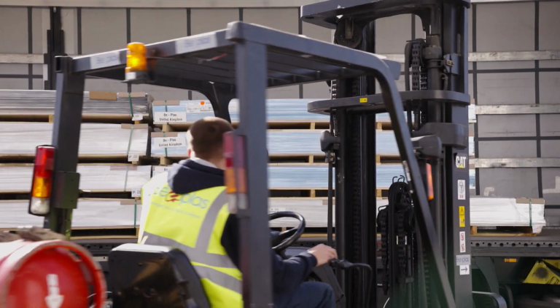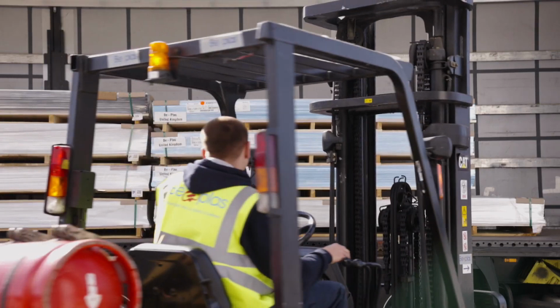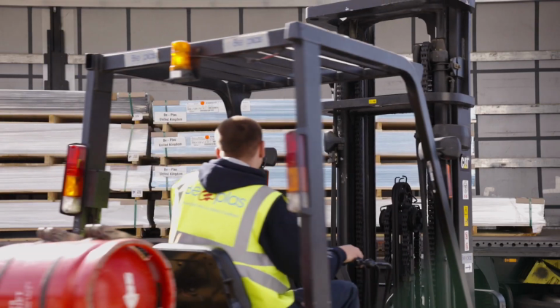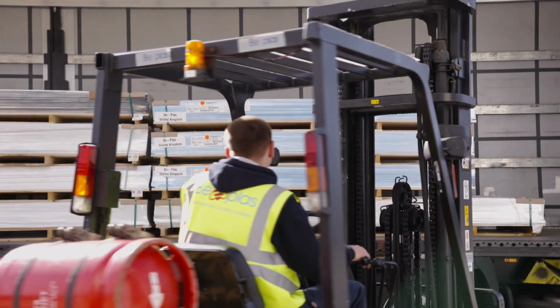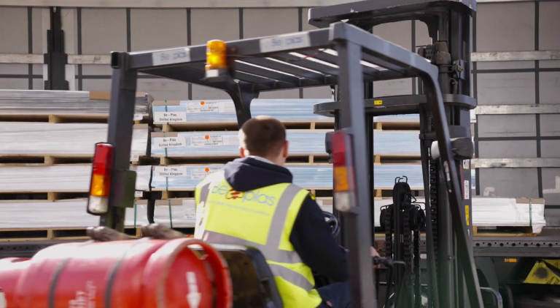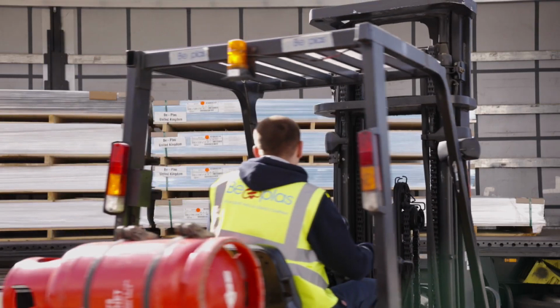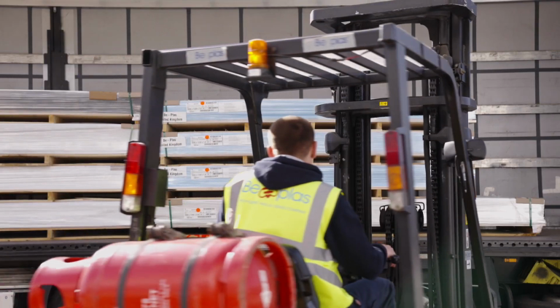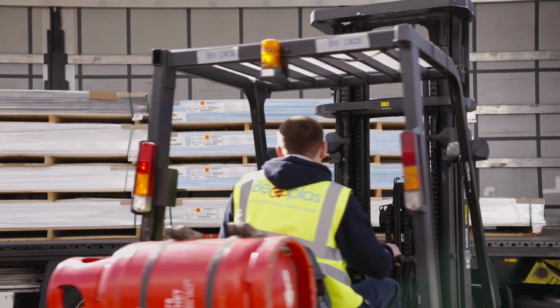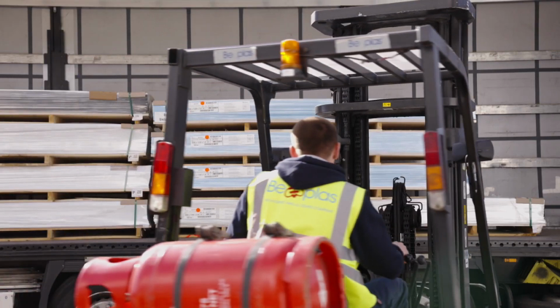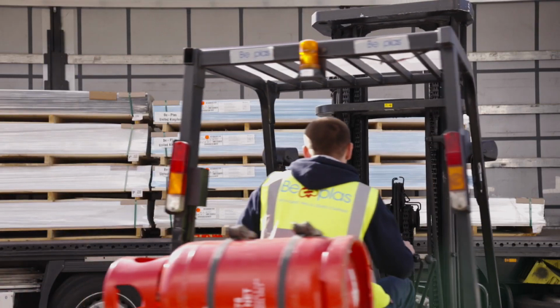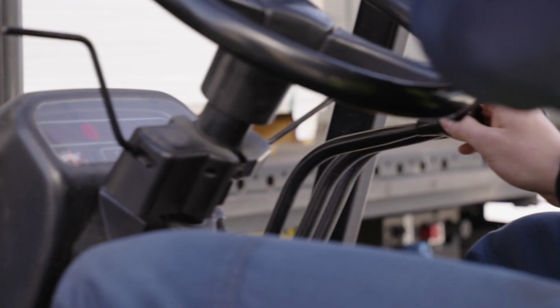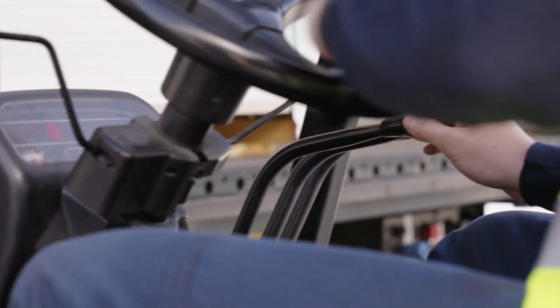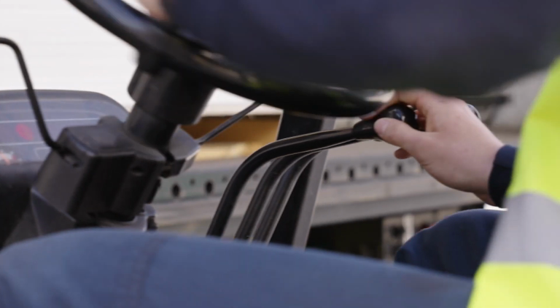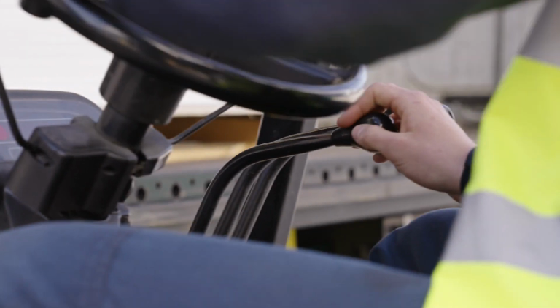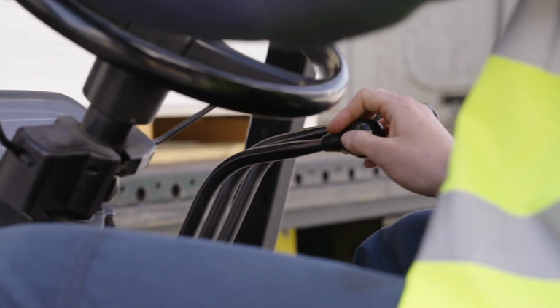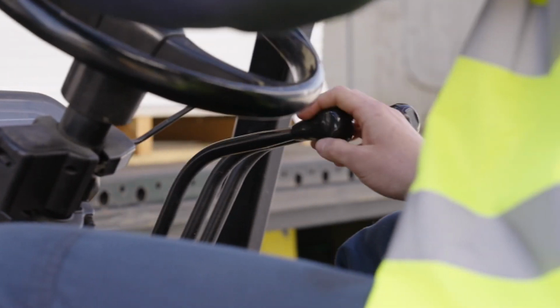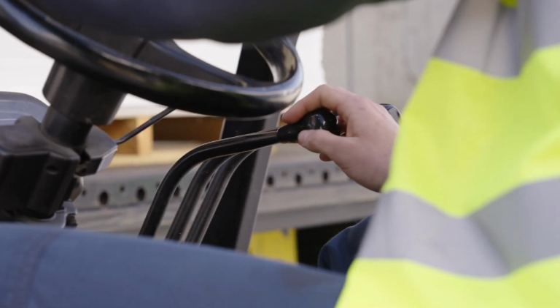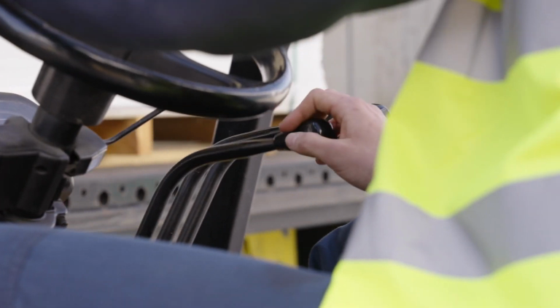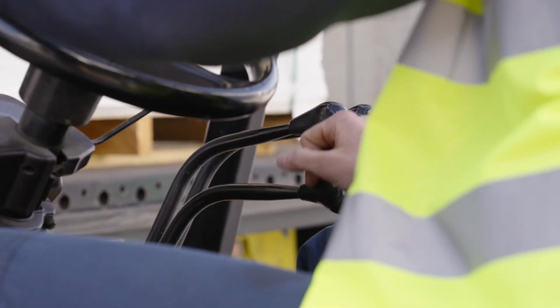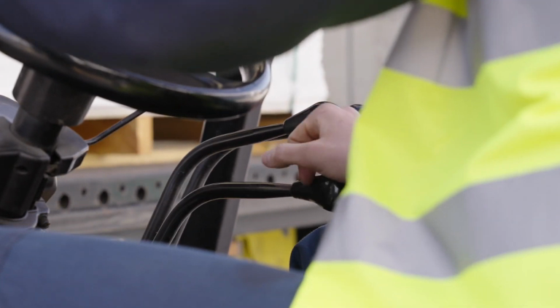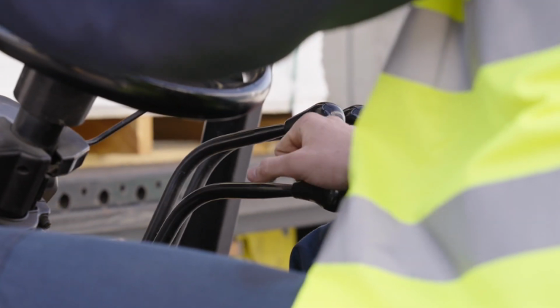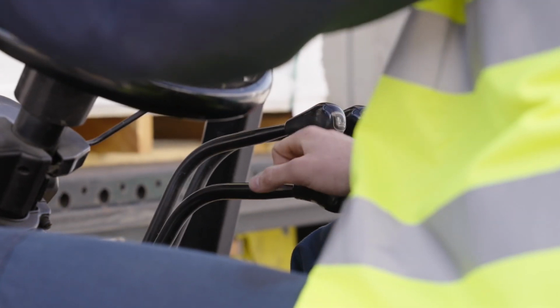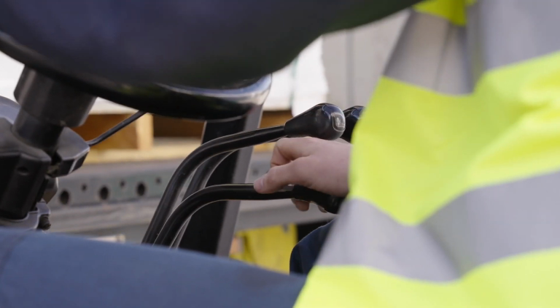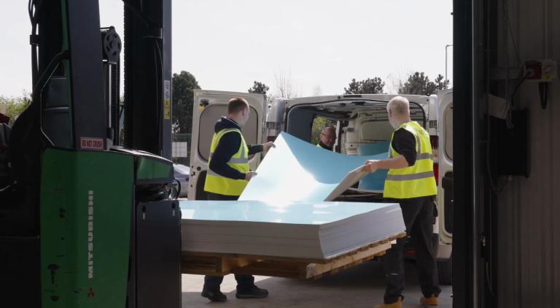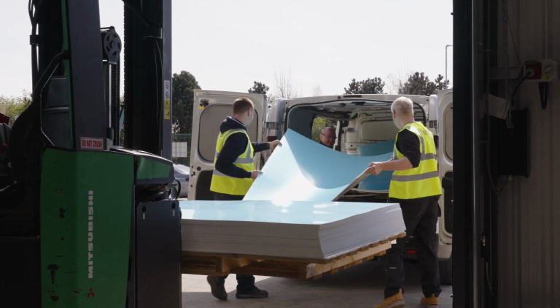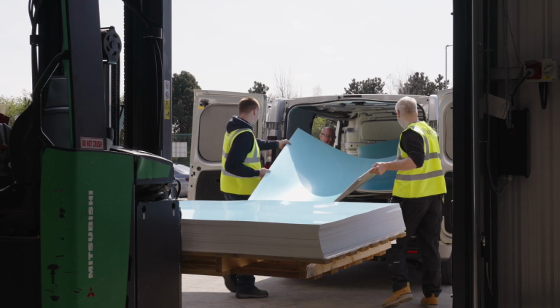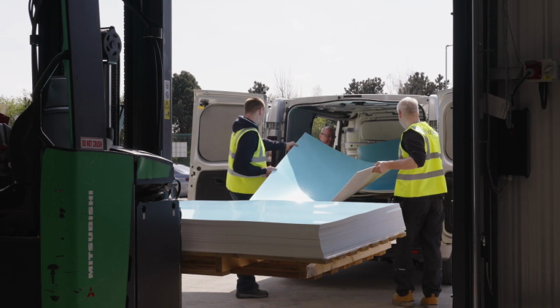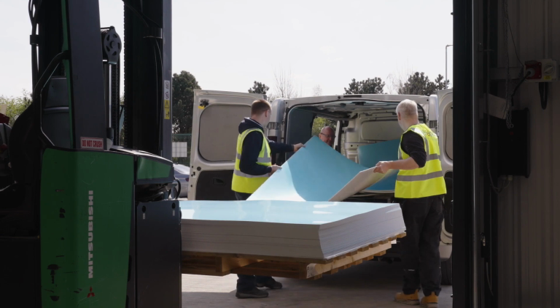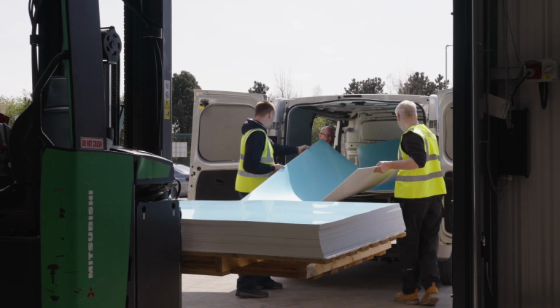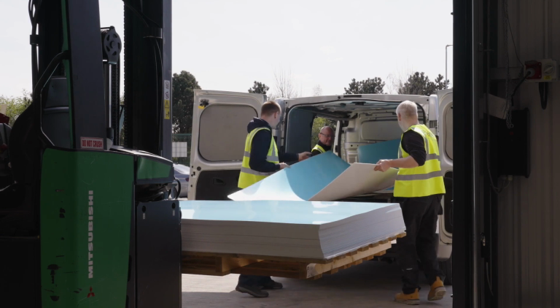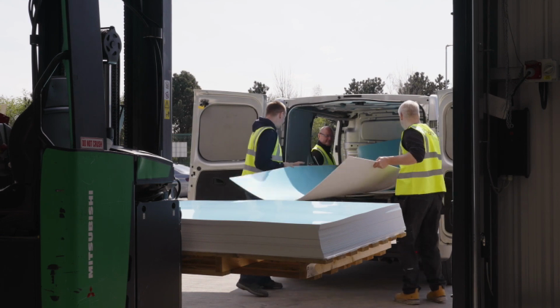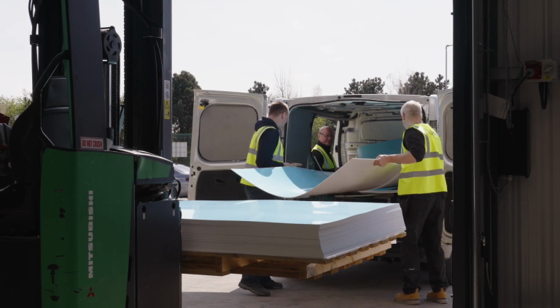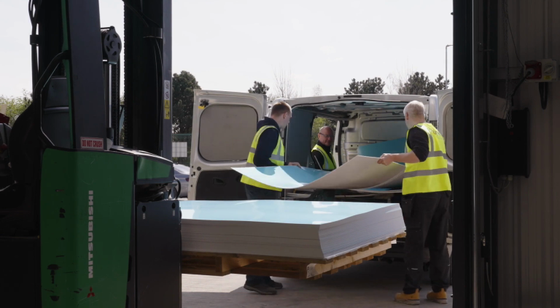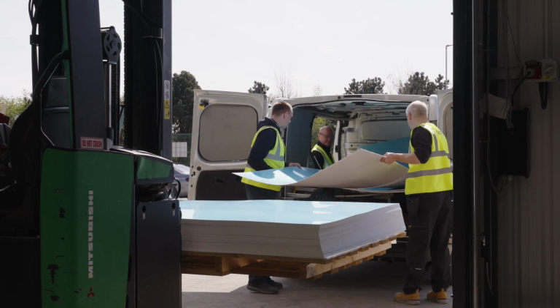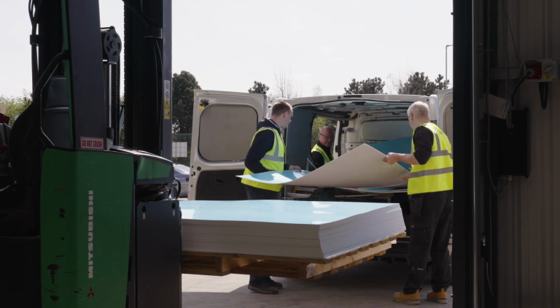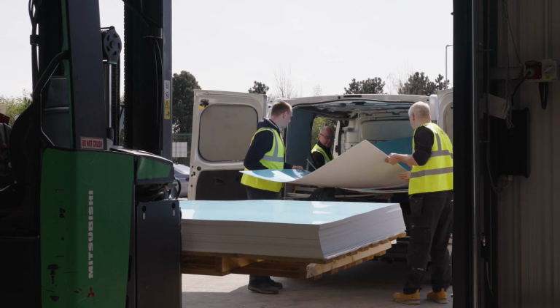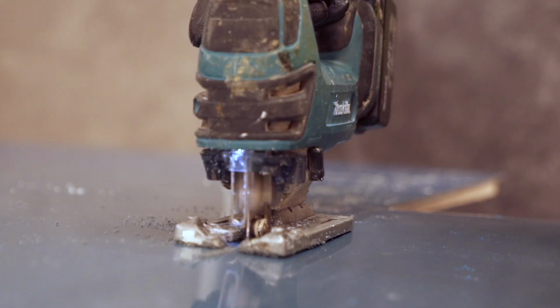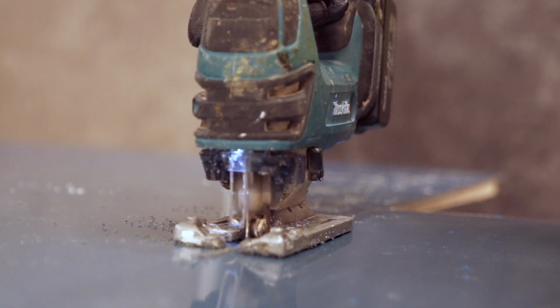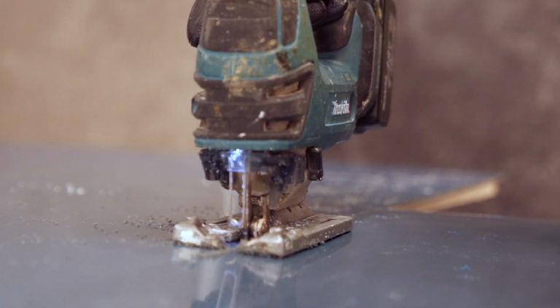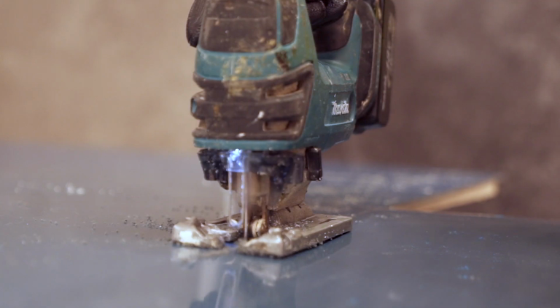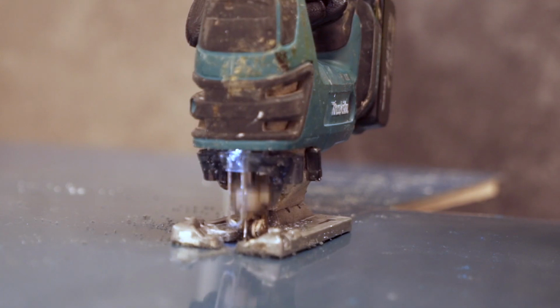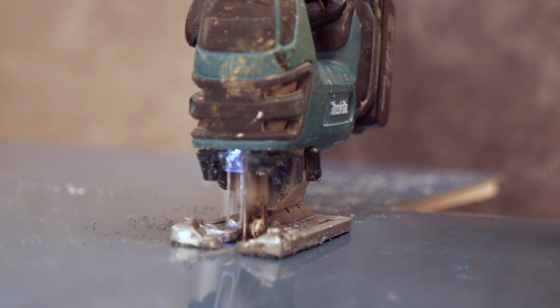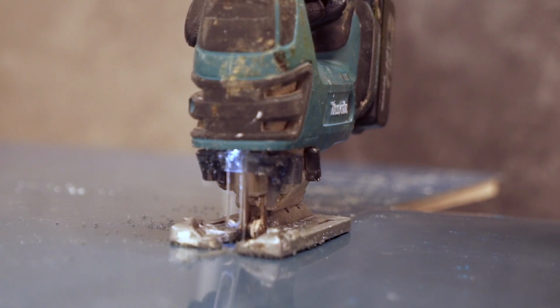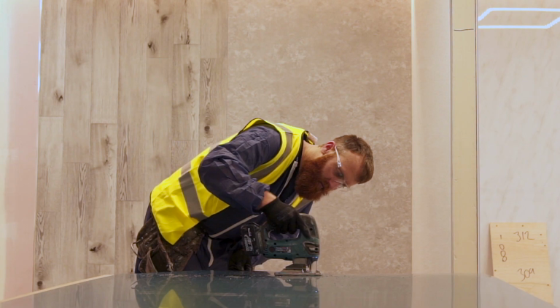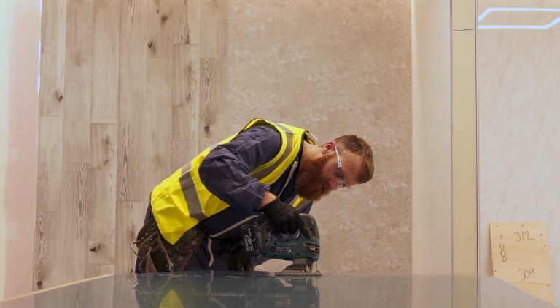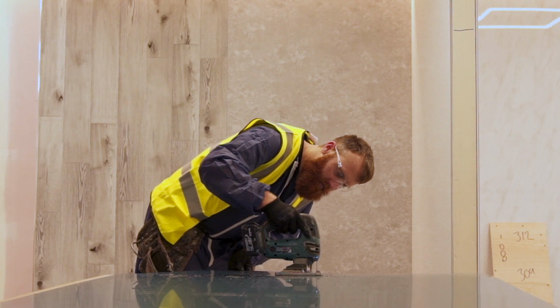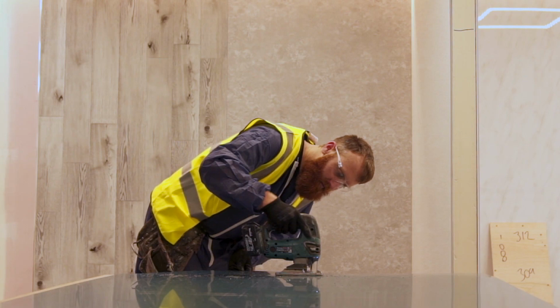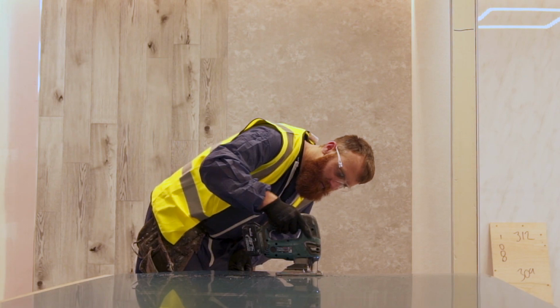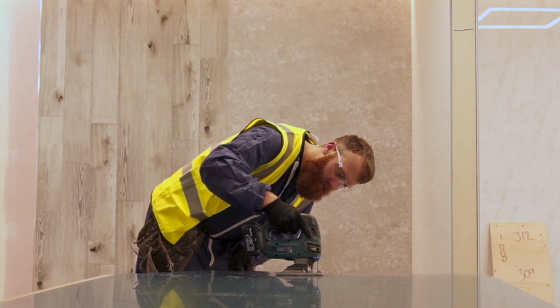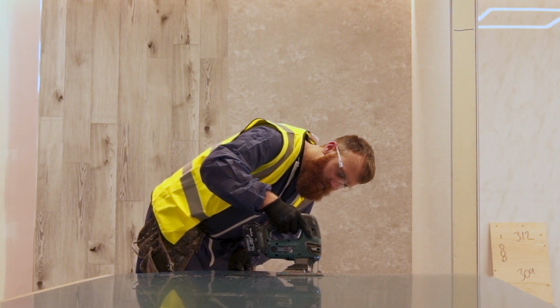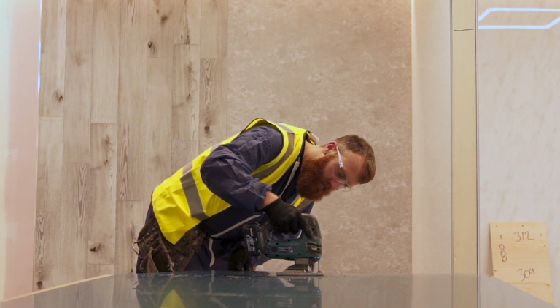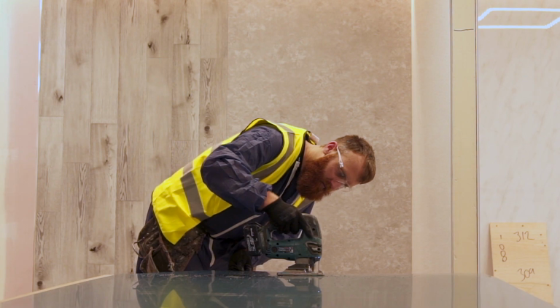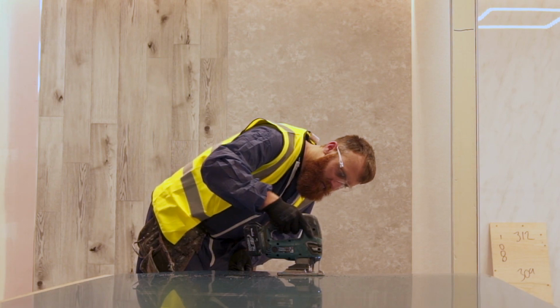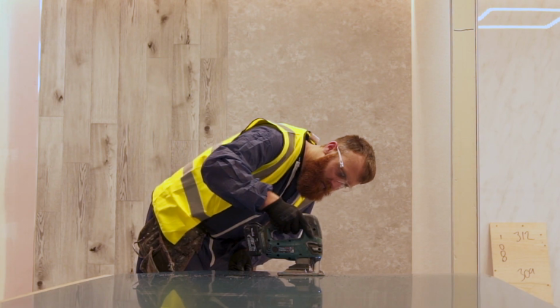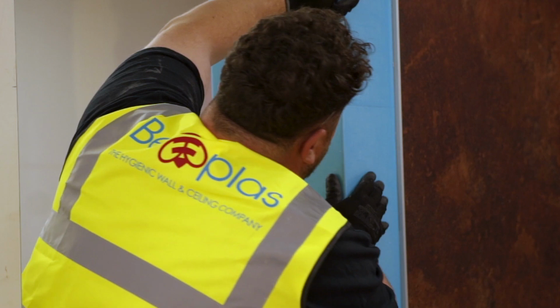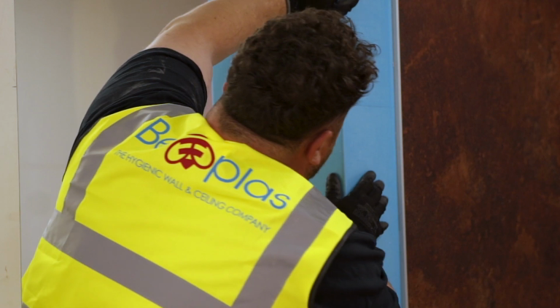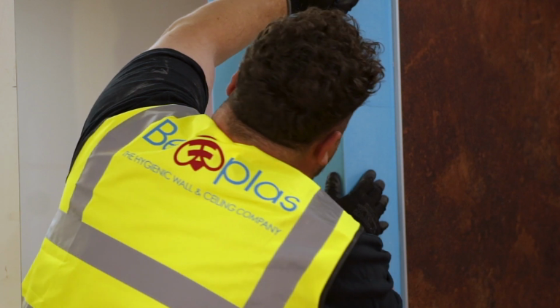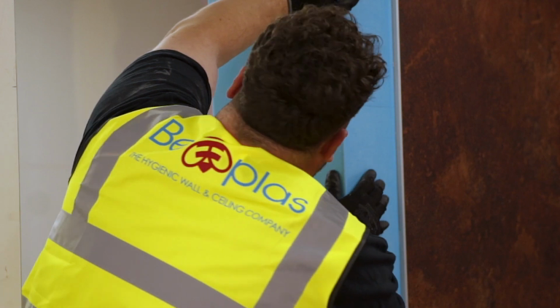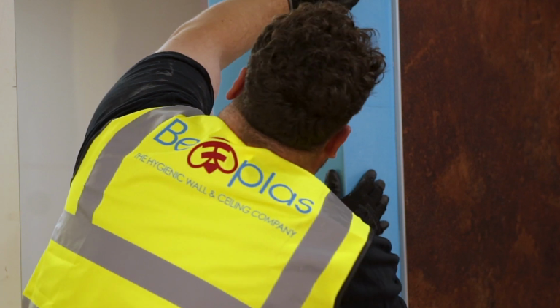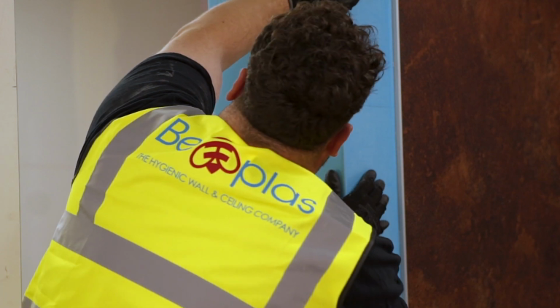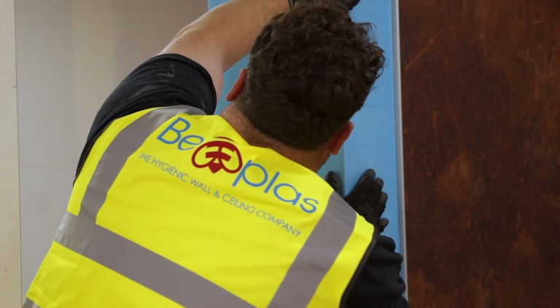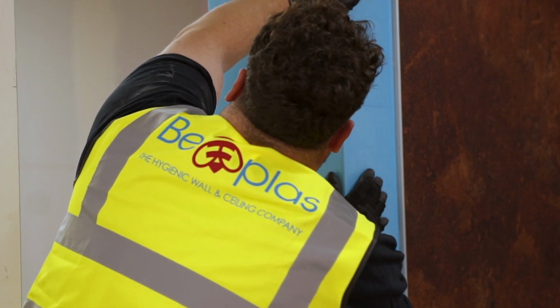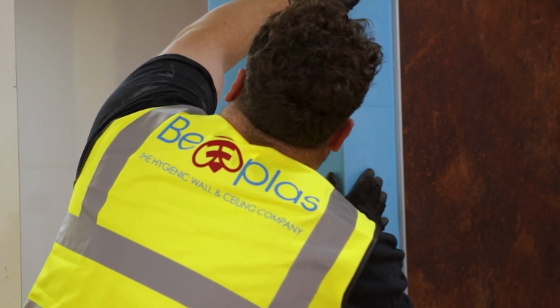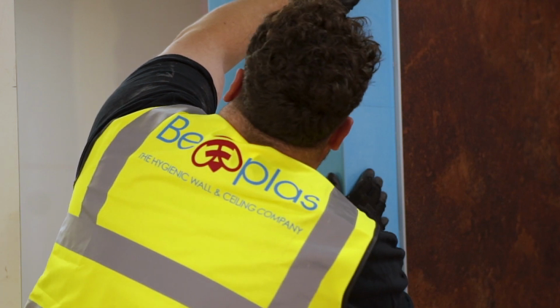All B-PLAS products are available on a supply-only basis or fully installed by our network of approved installers.